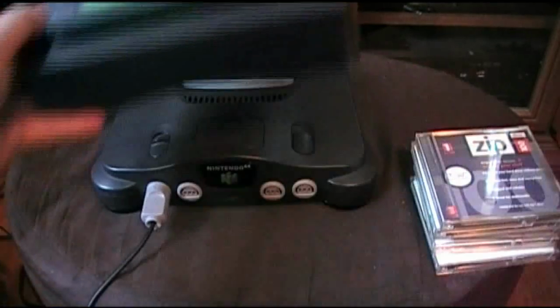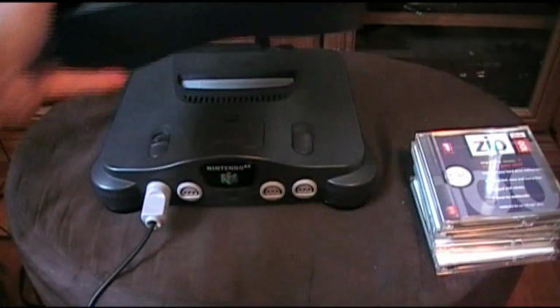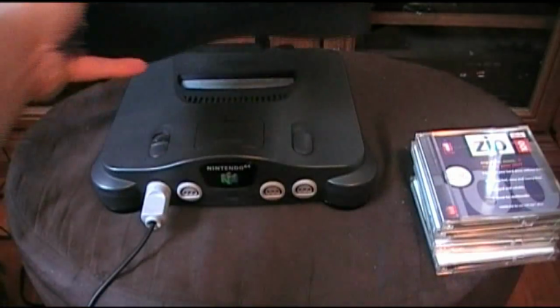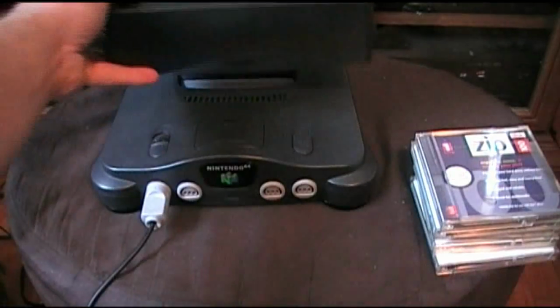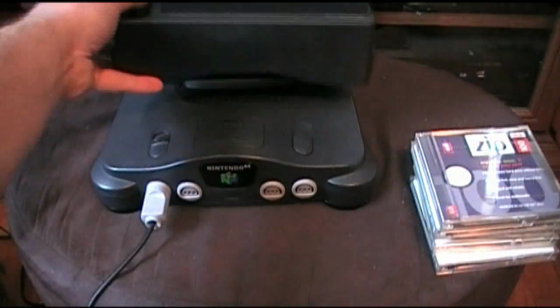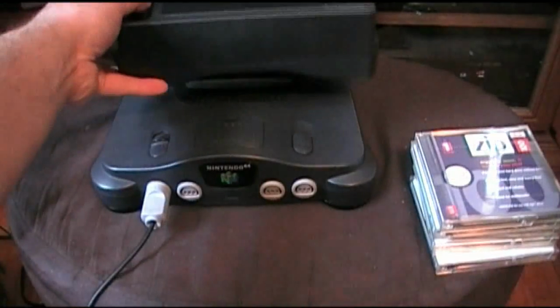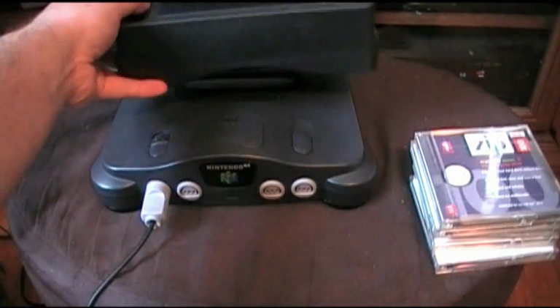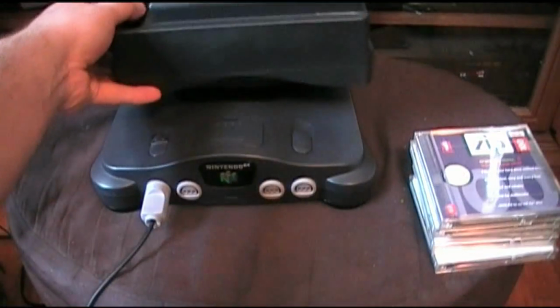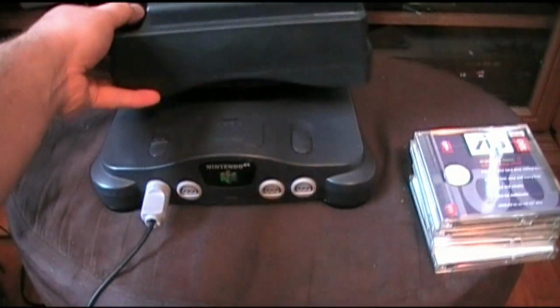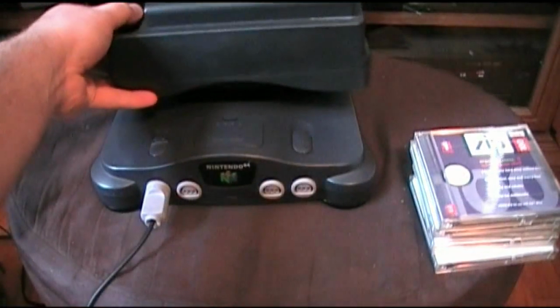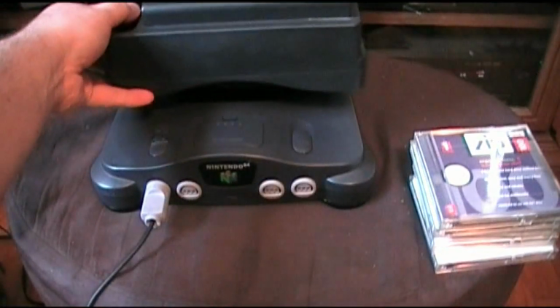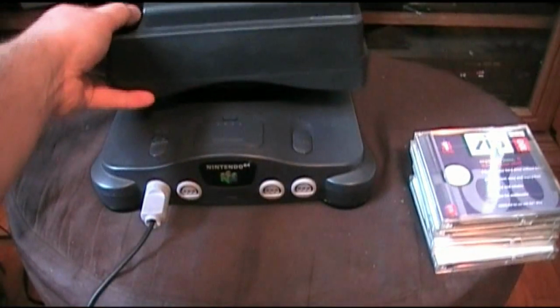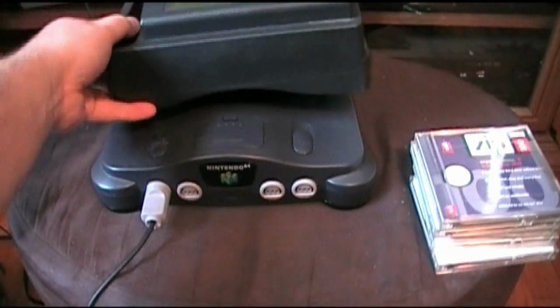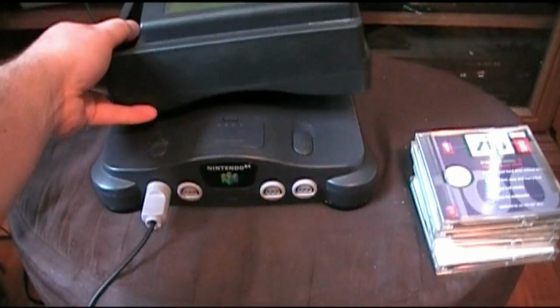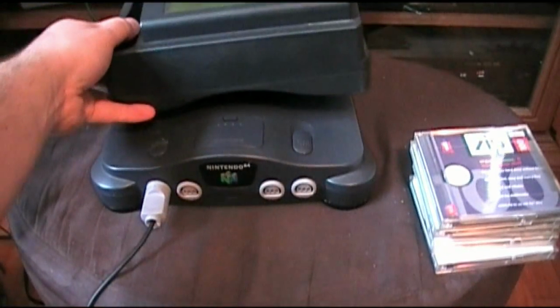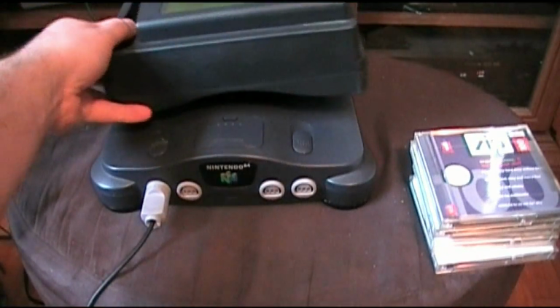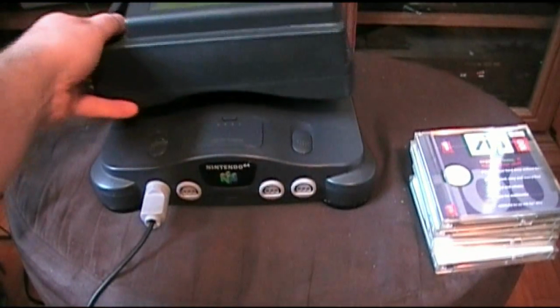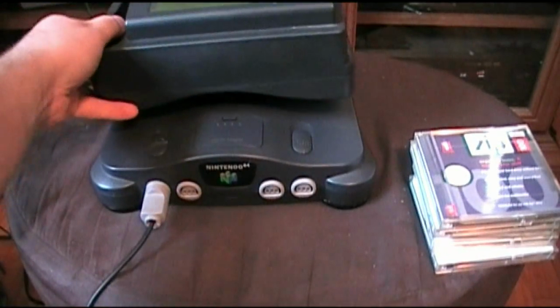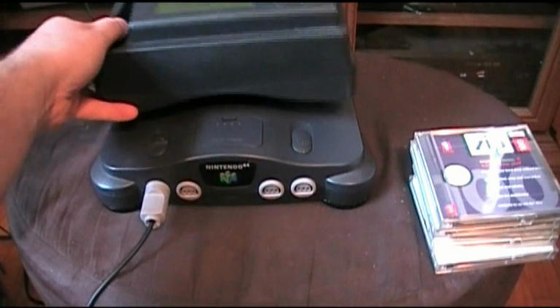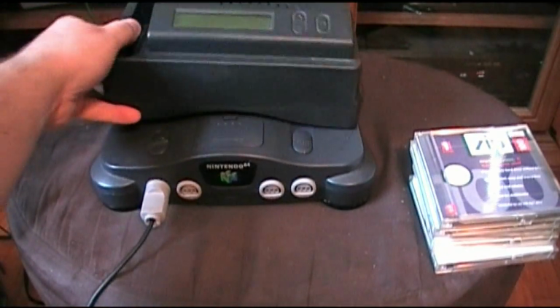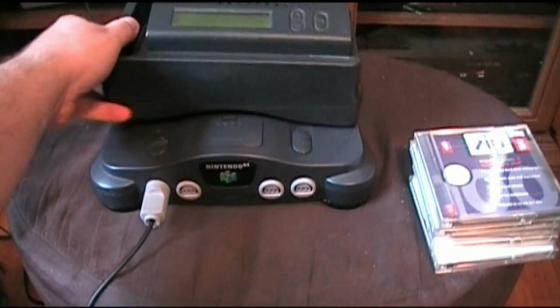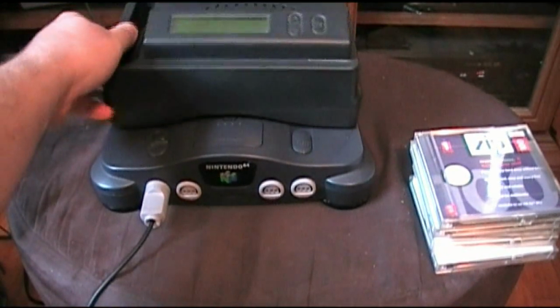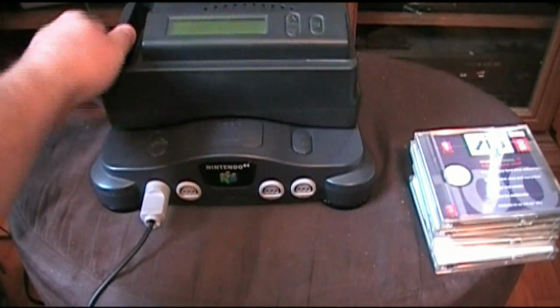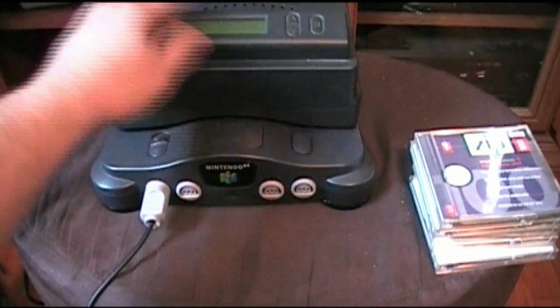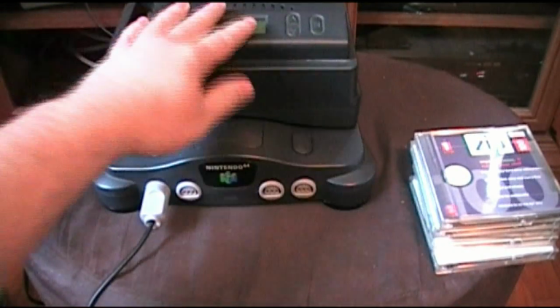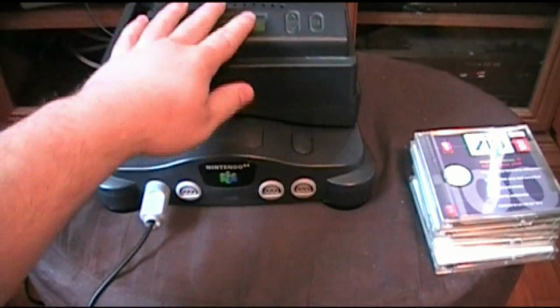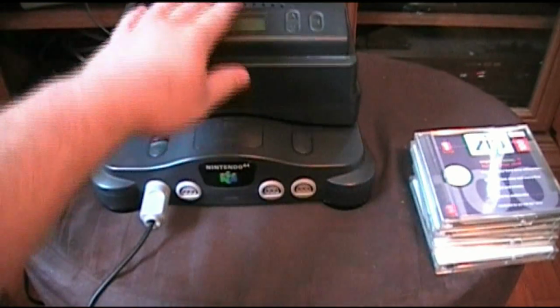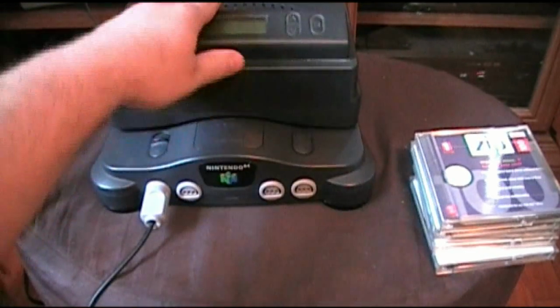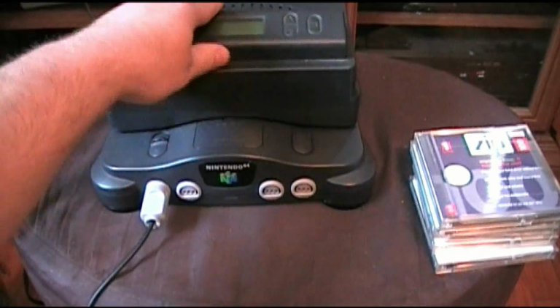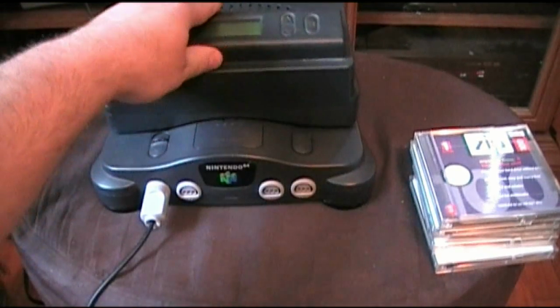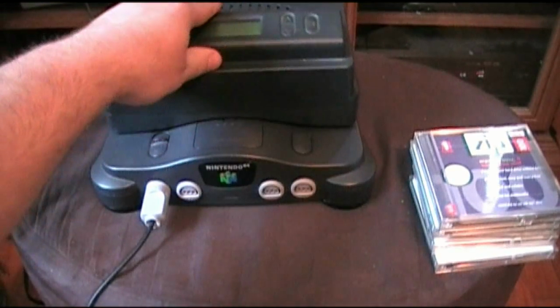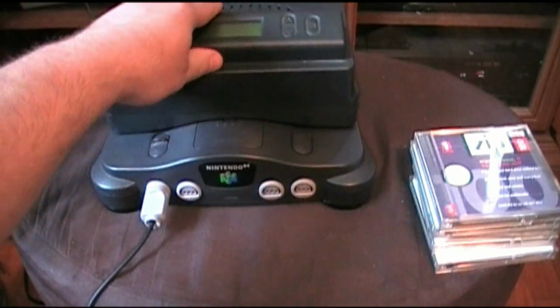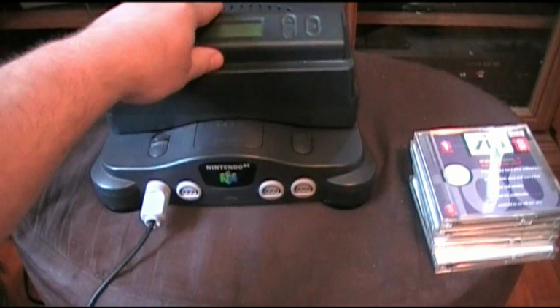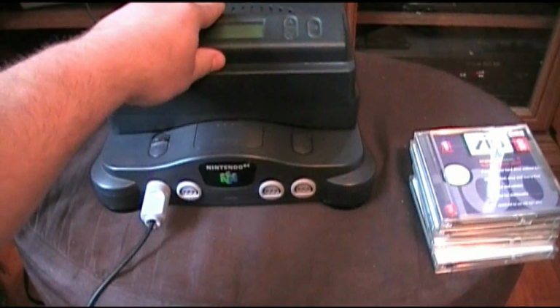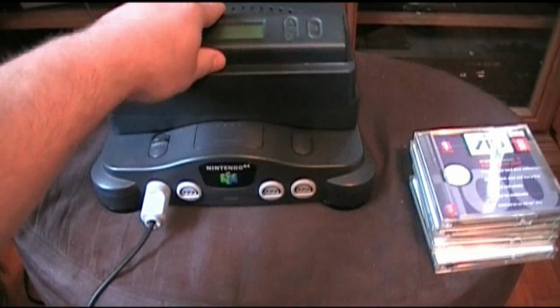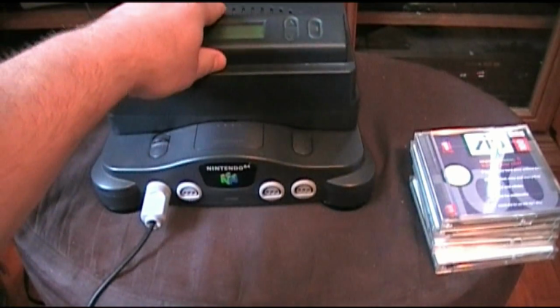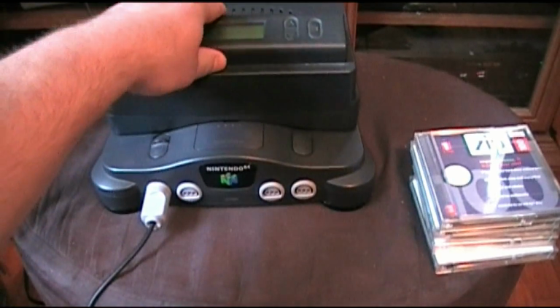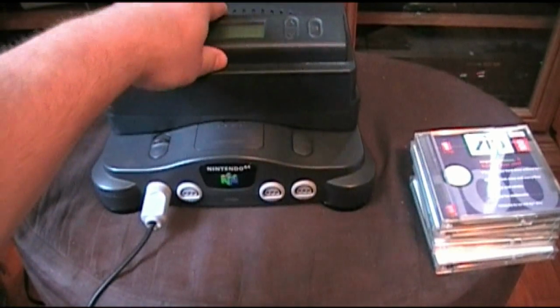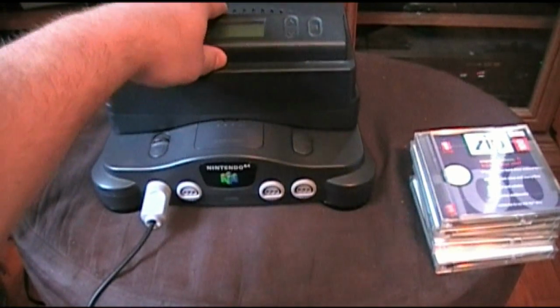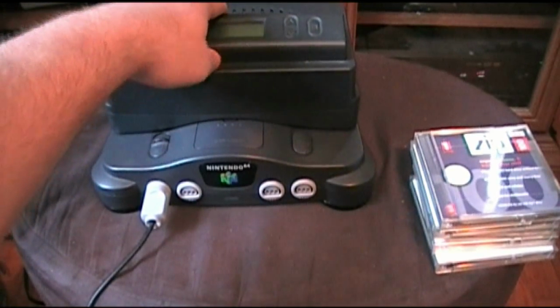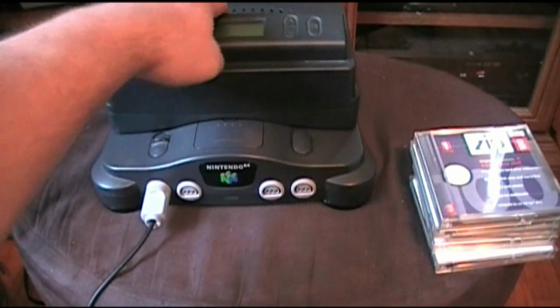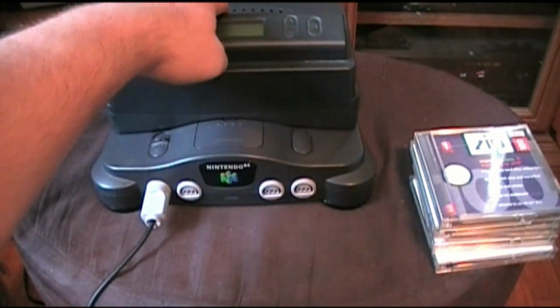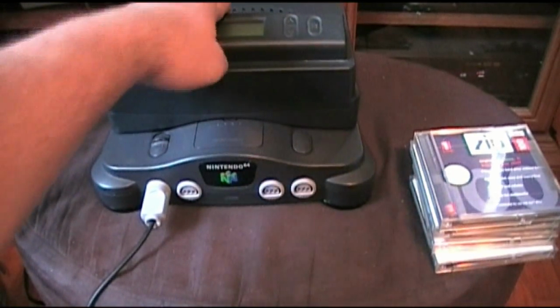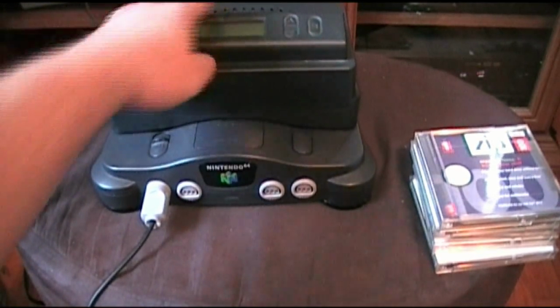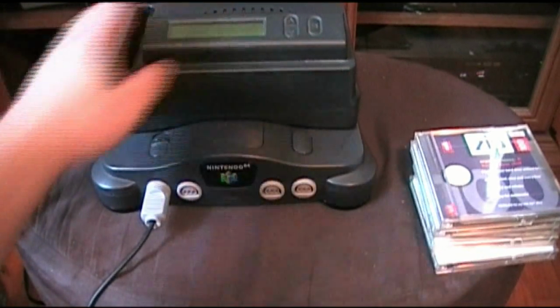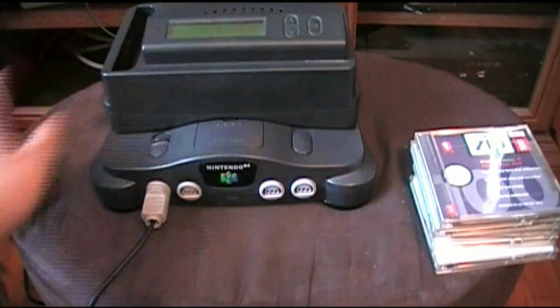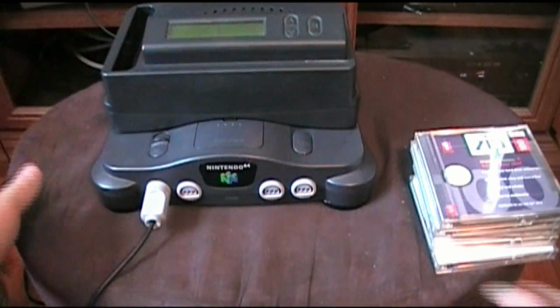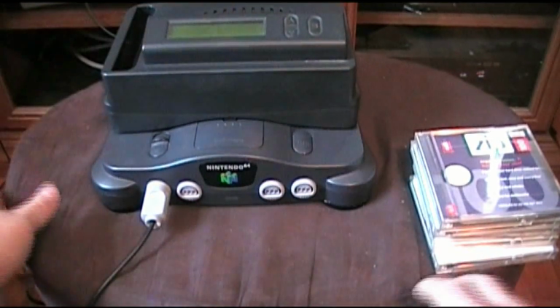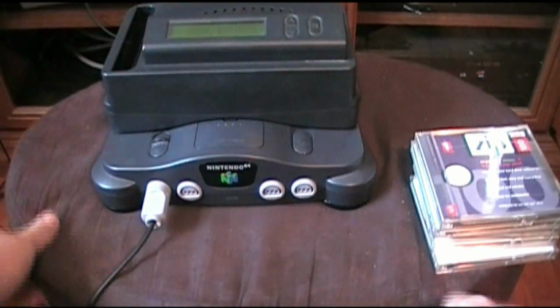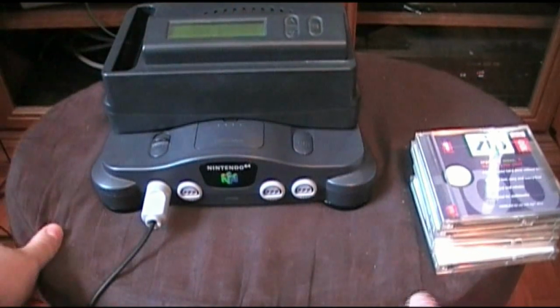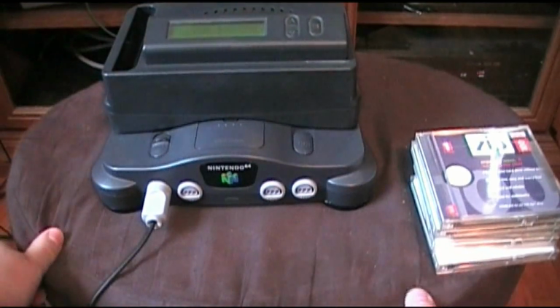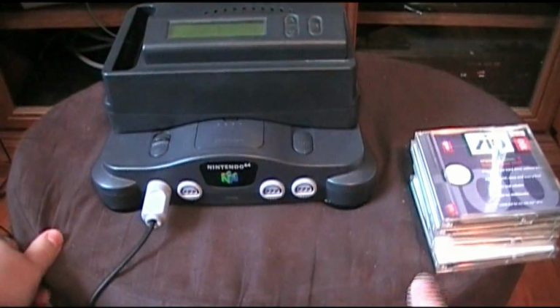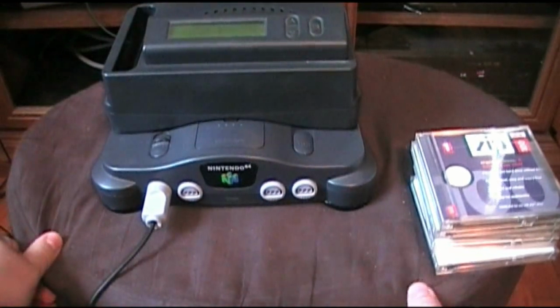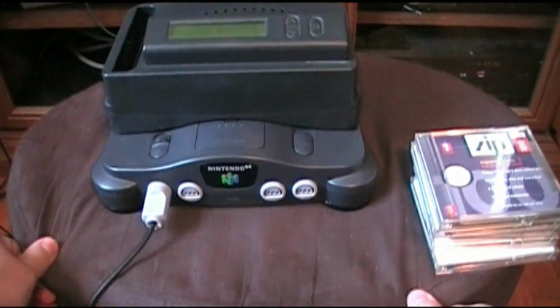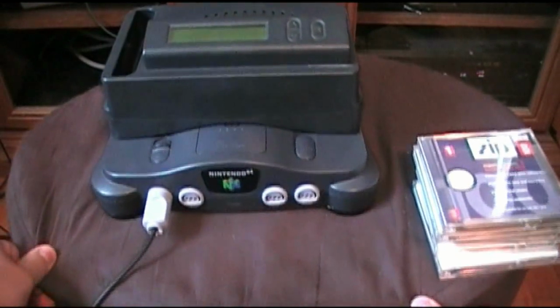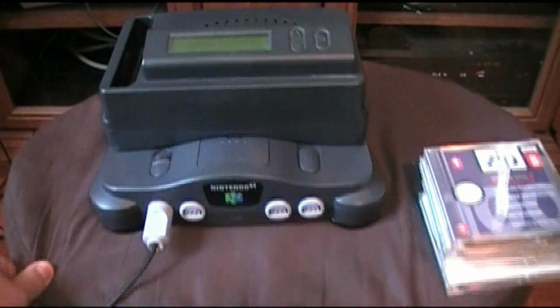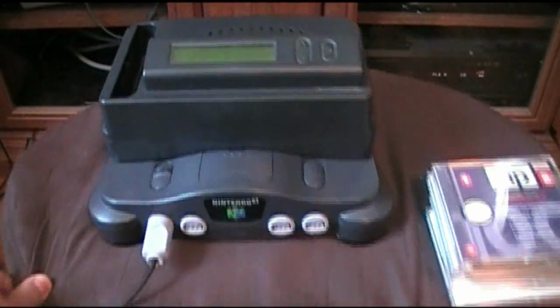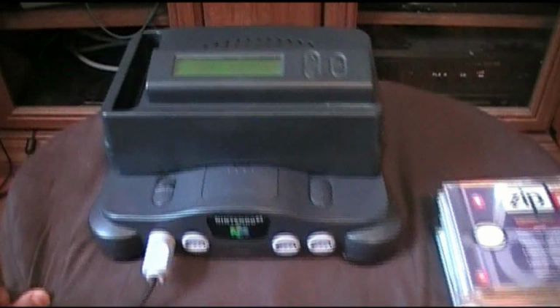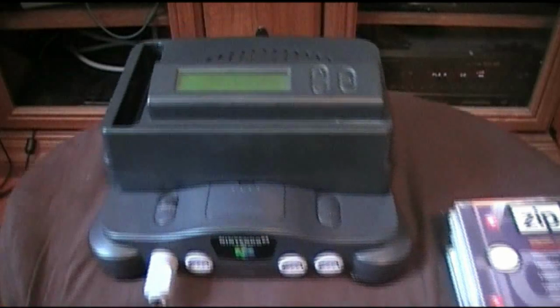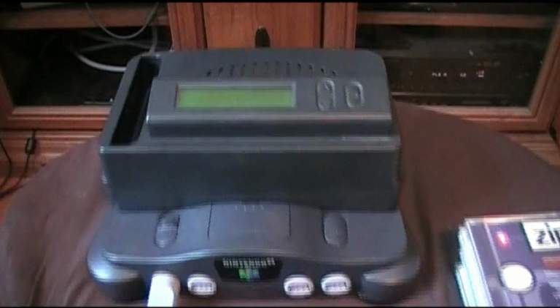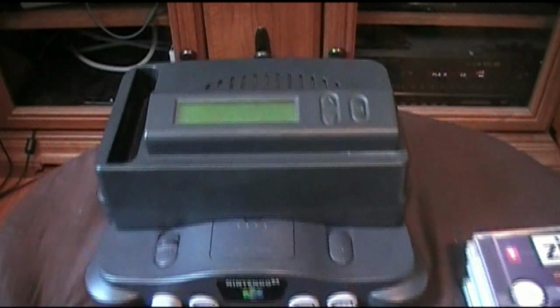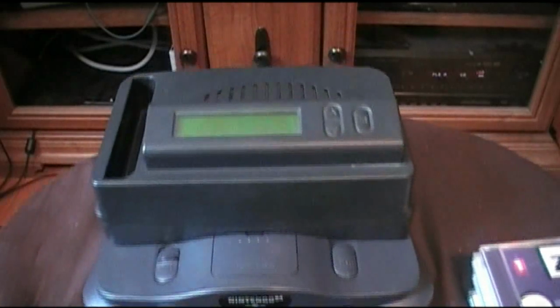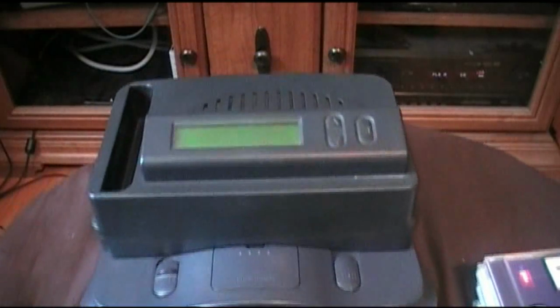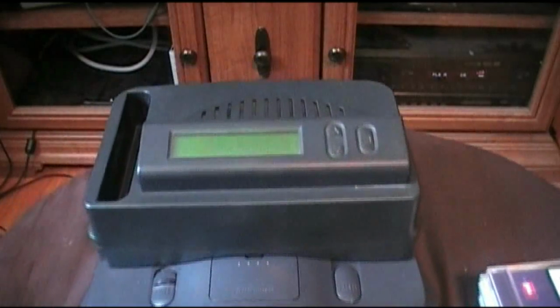On the back you have the power switch and the power adapter. So let's put this thing right on top of there — it just slides right in — and let's take a closer look.